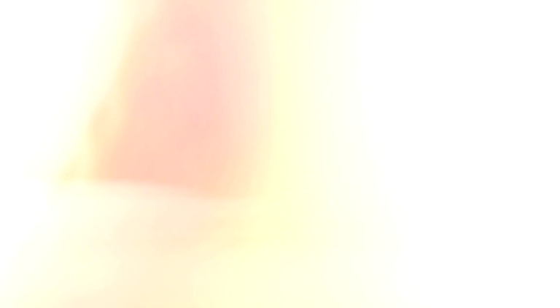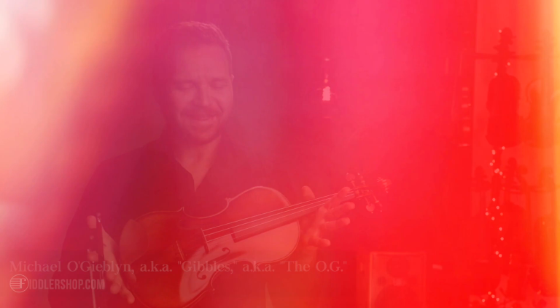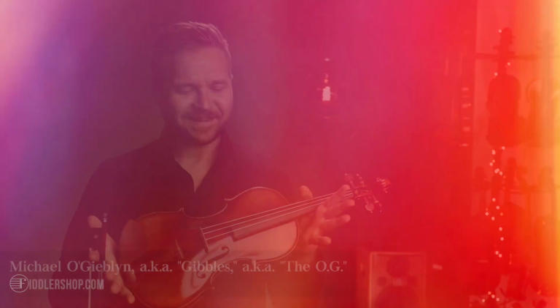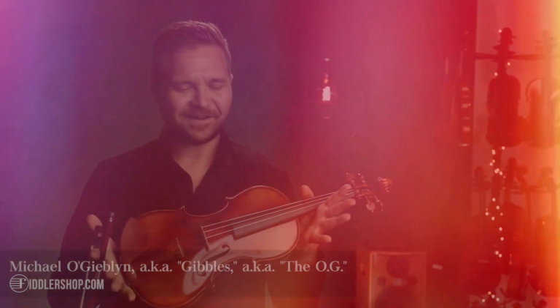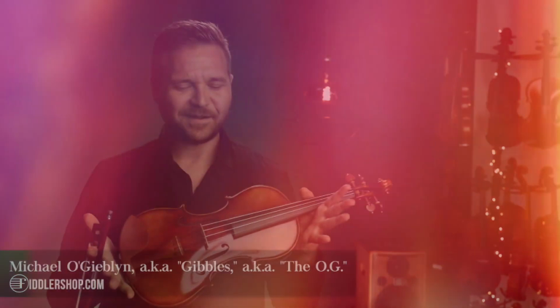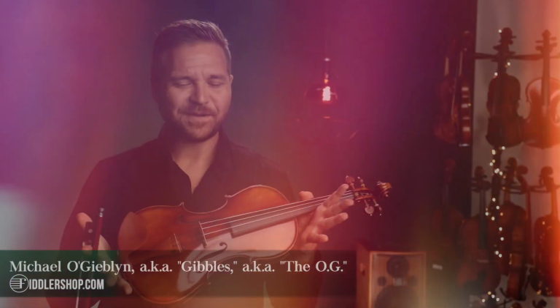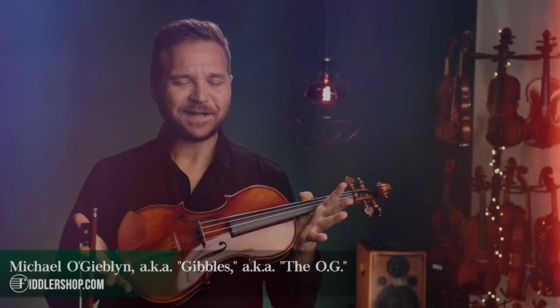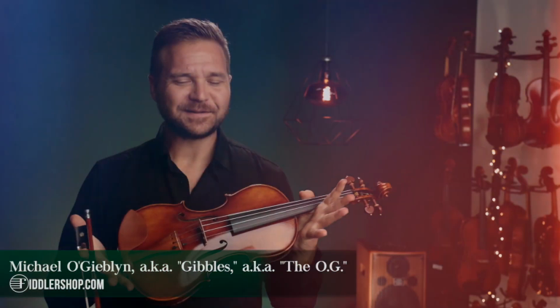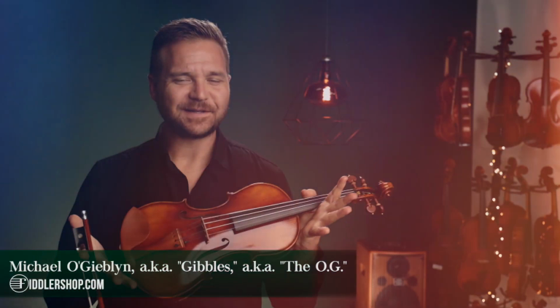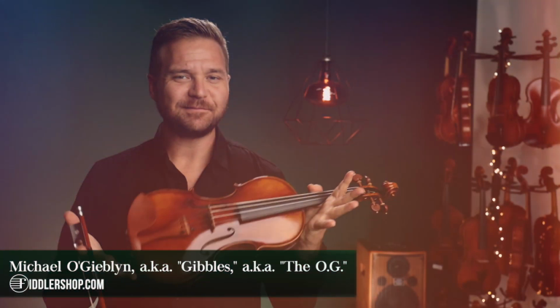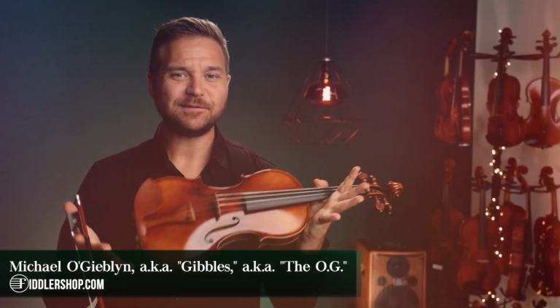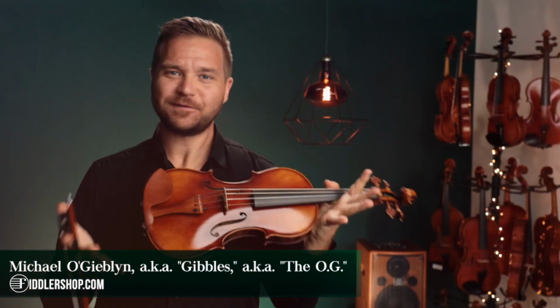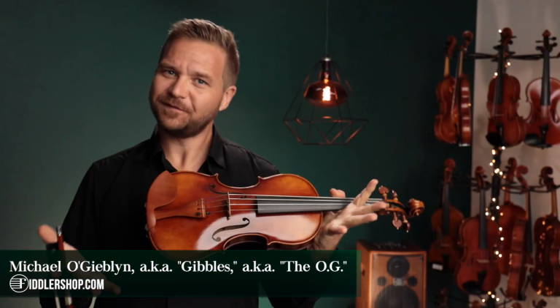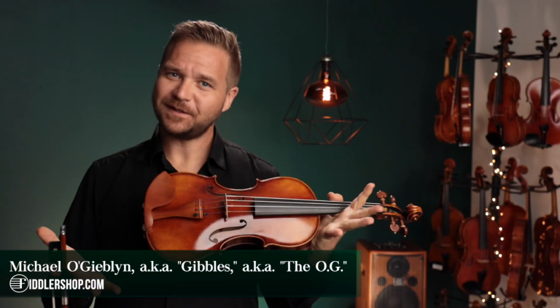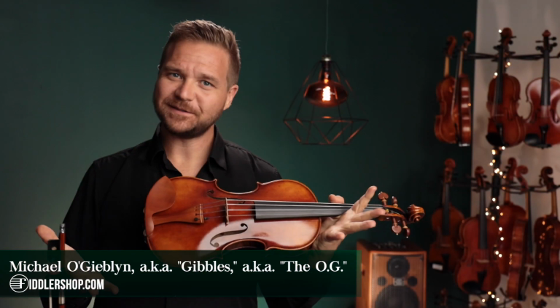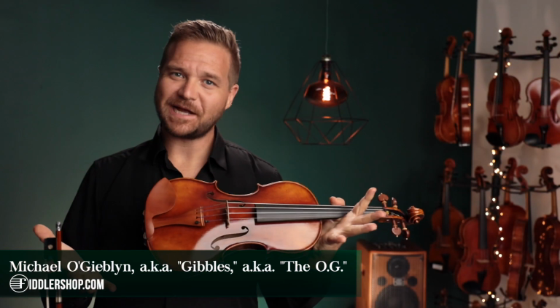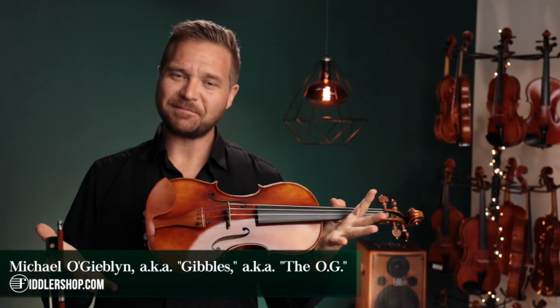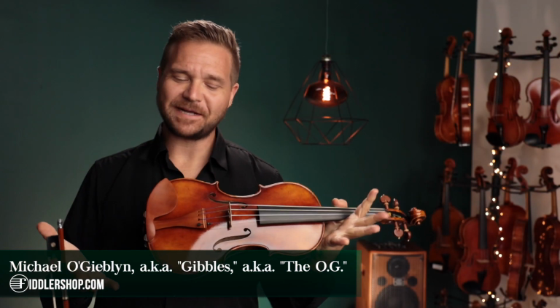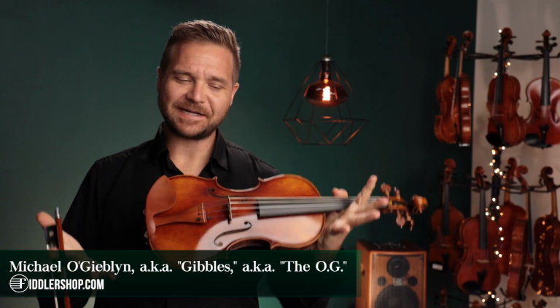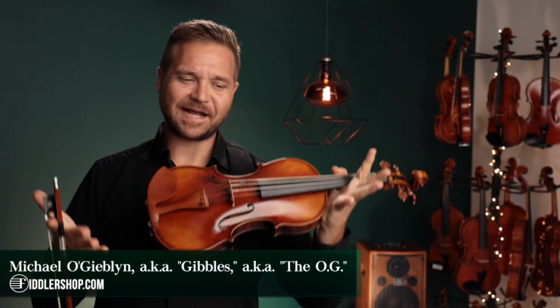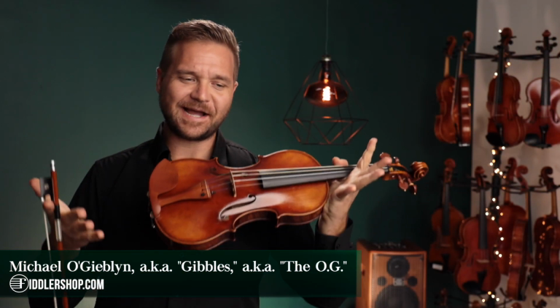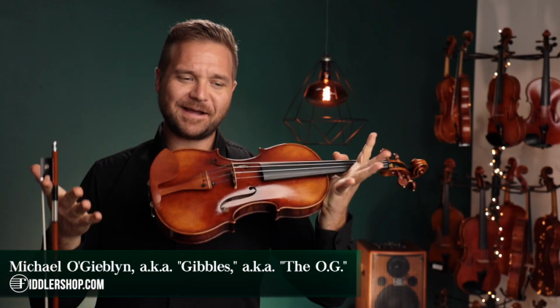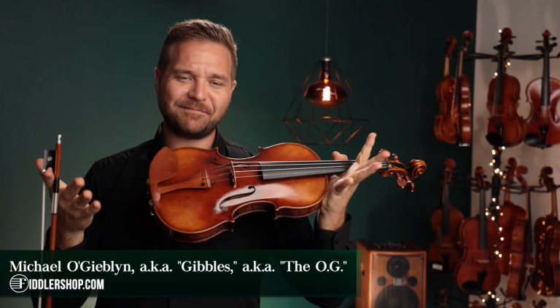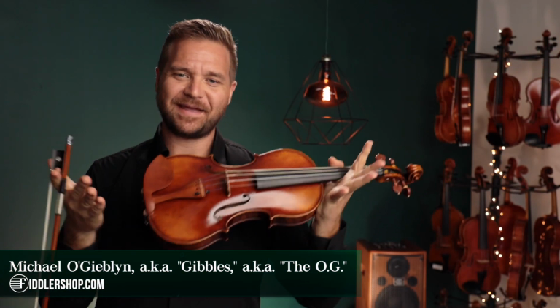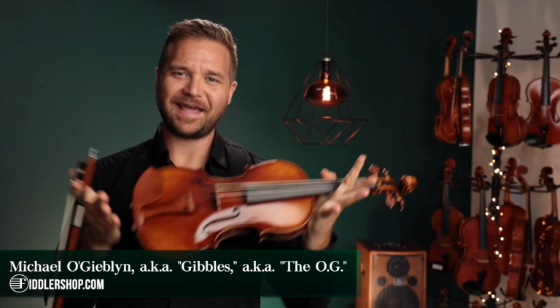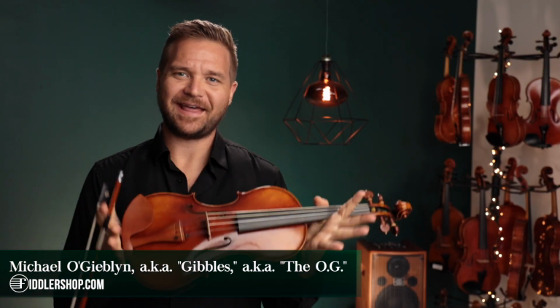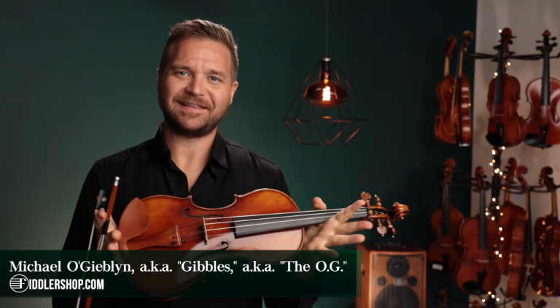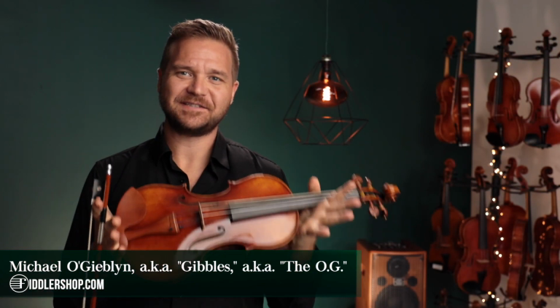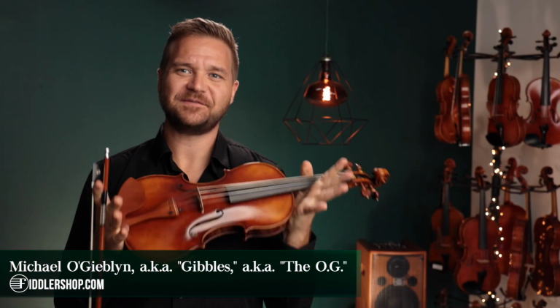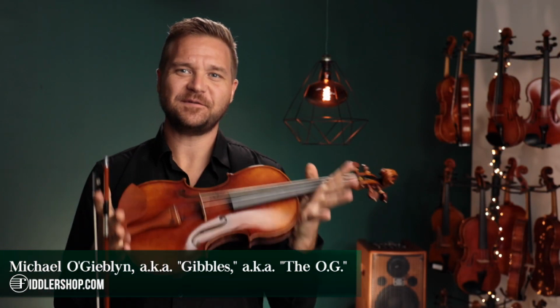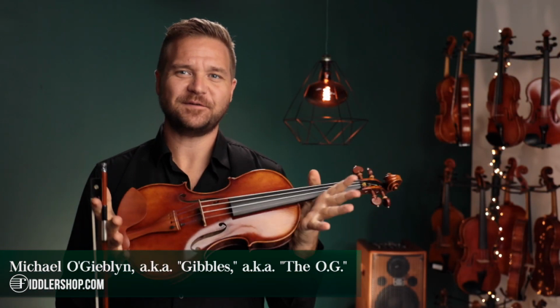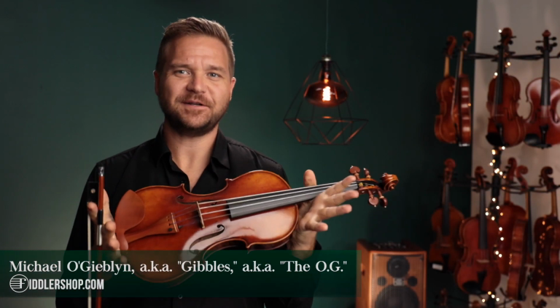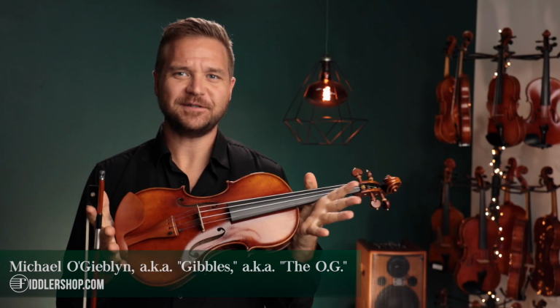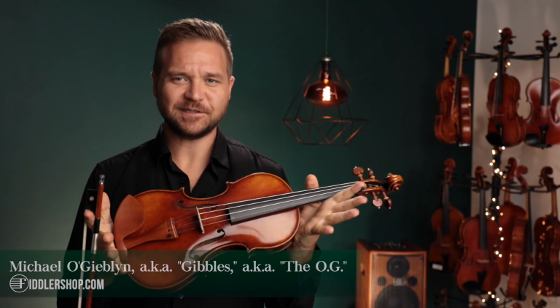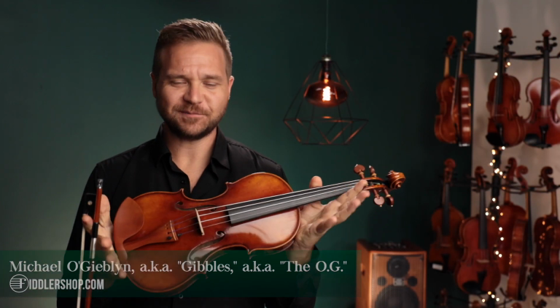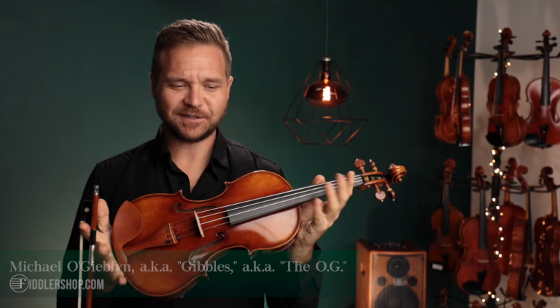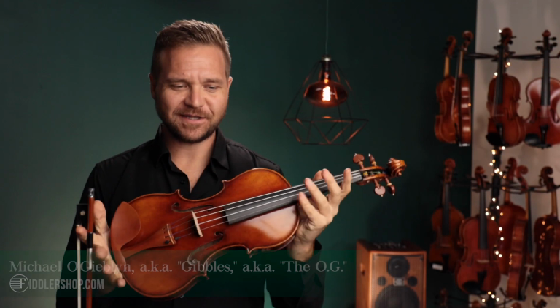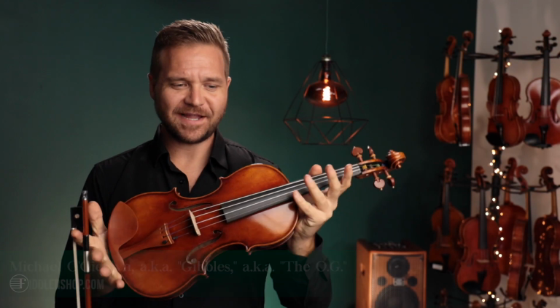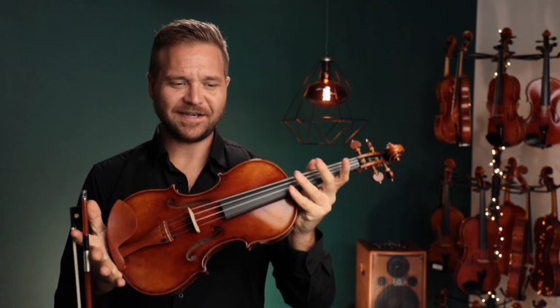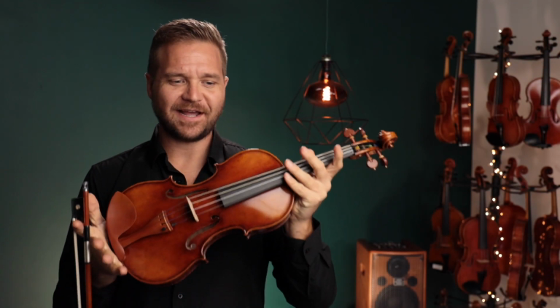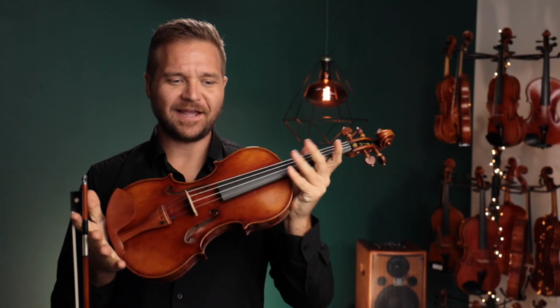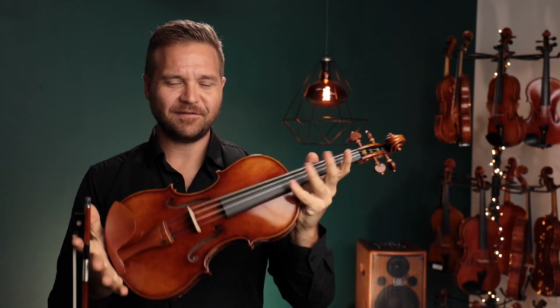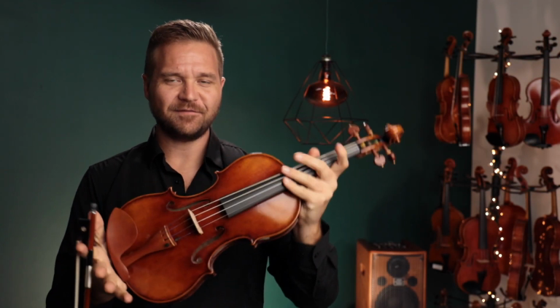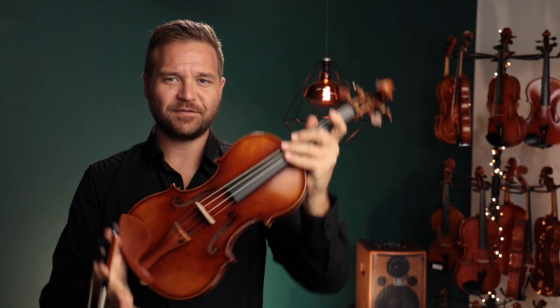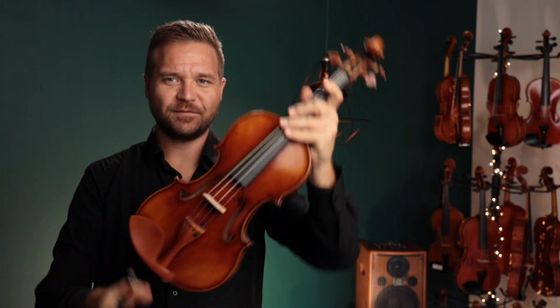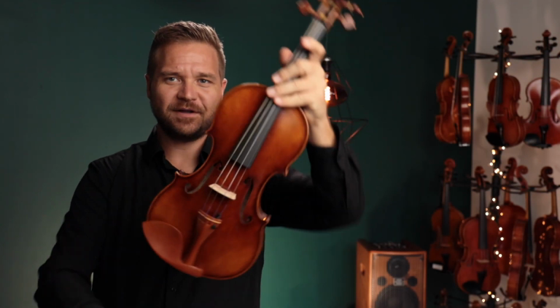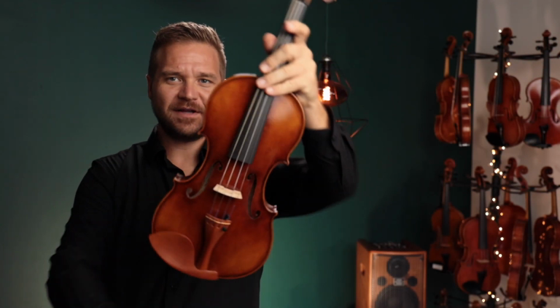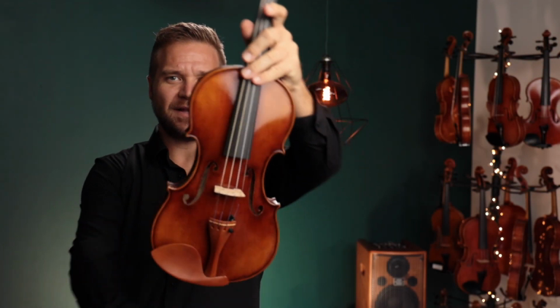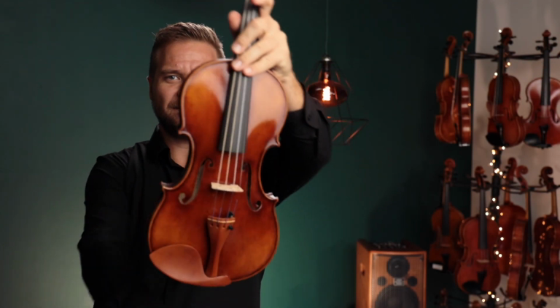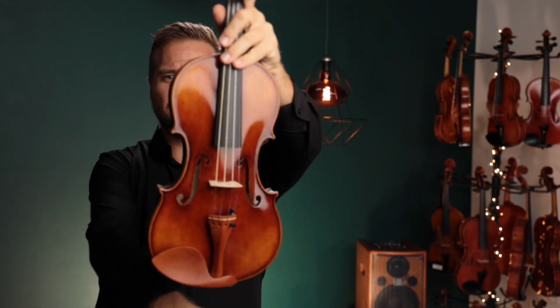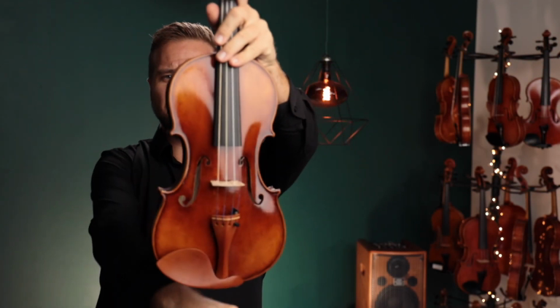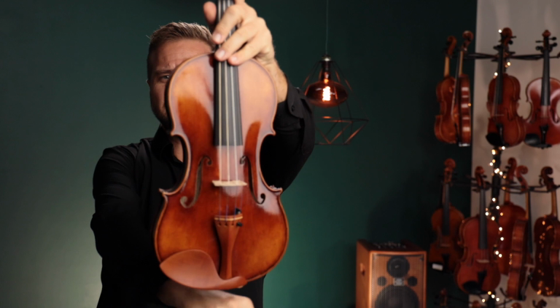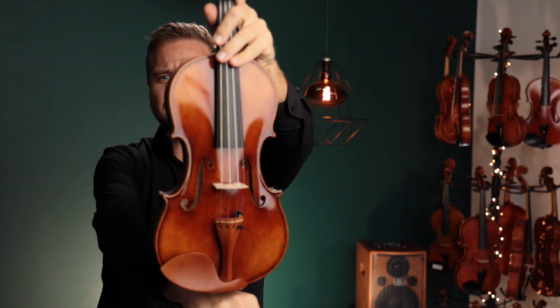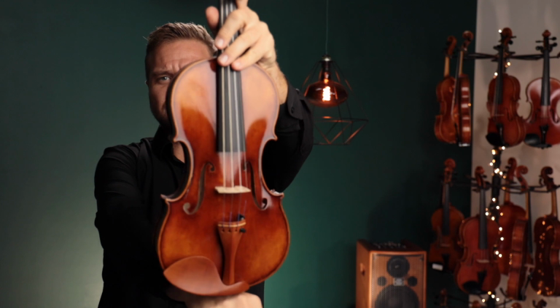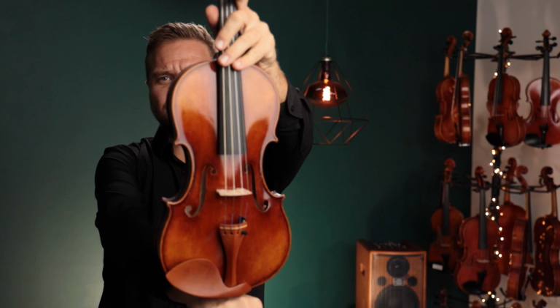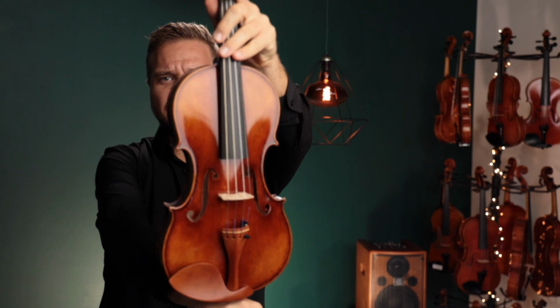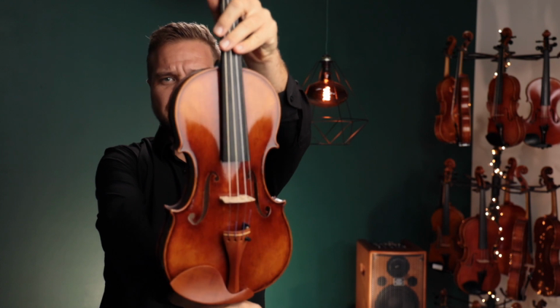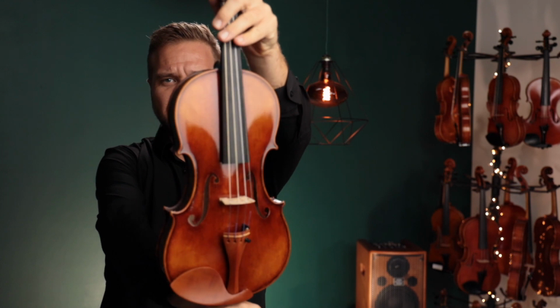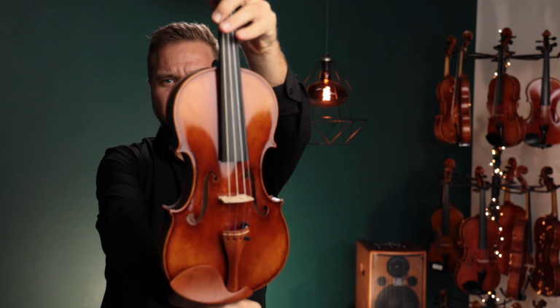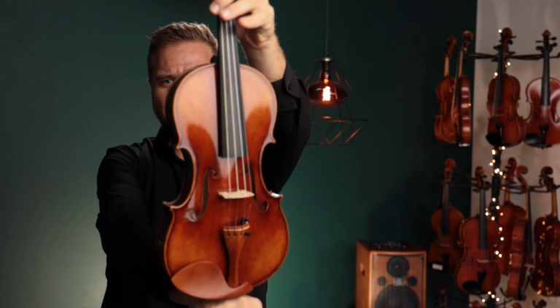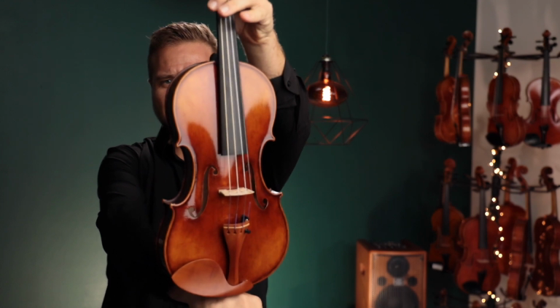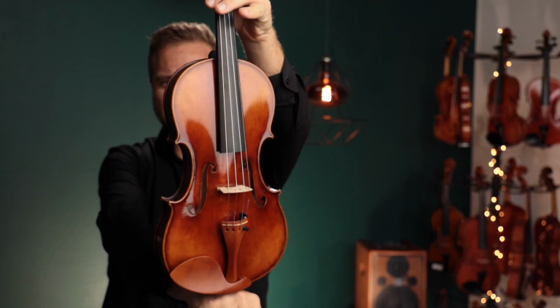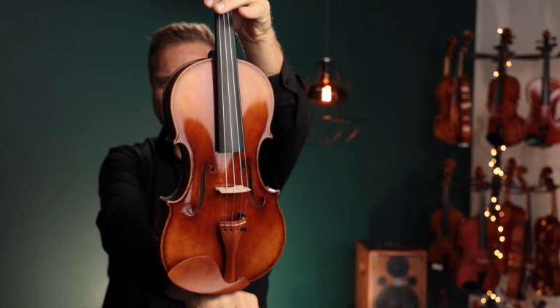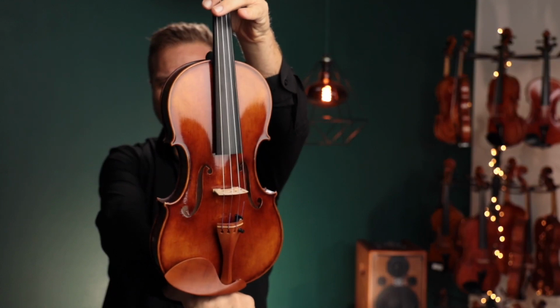Hi there, I'm Michael Giblin with FiddlerShop.com, and this is a video for our dear customer, Glenn. I have three of the Ming Jing Ju violins for you to listen to.